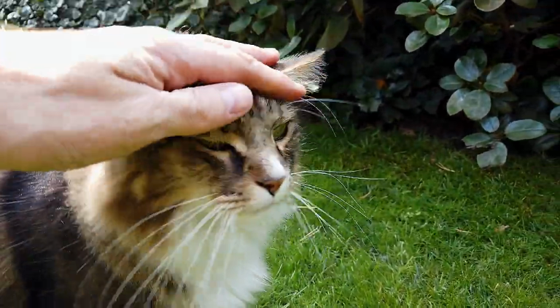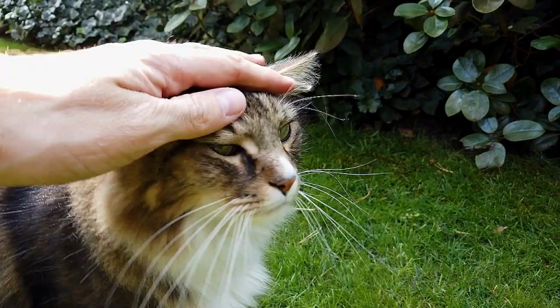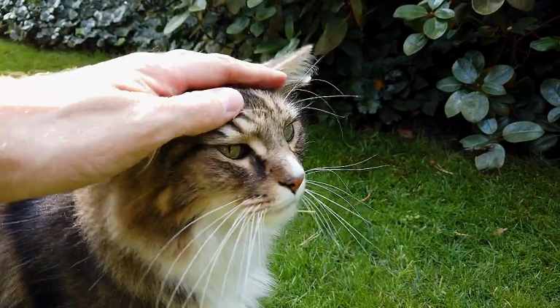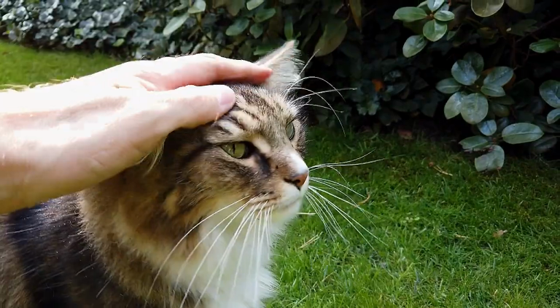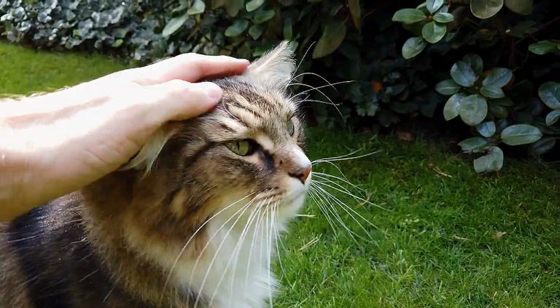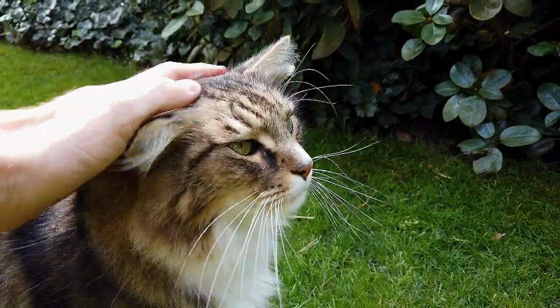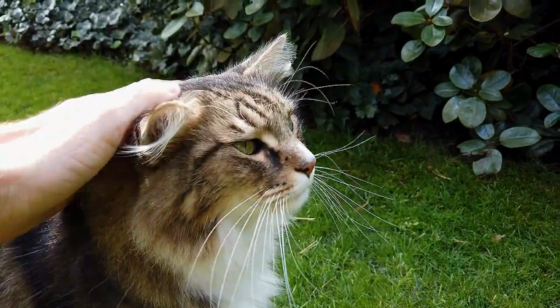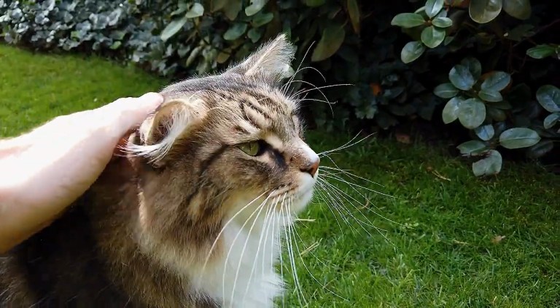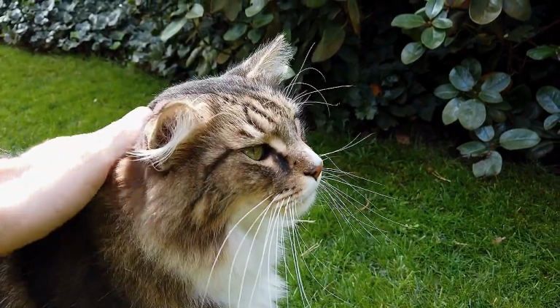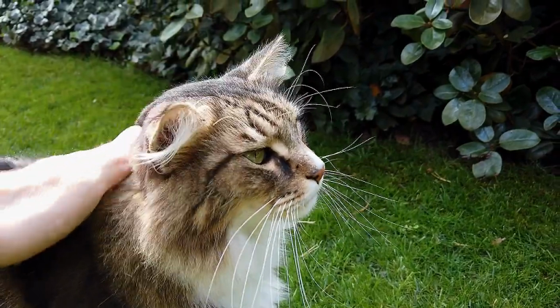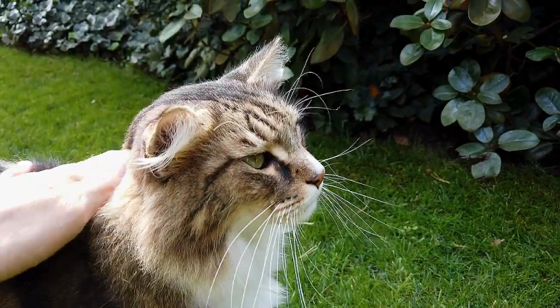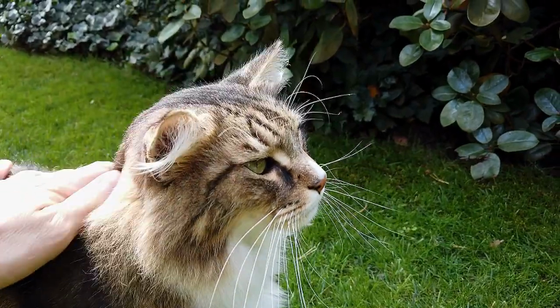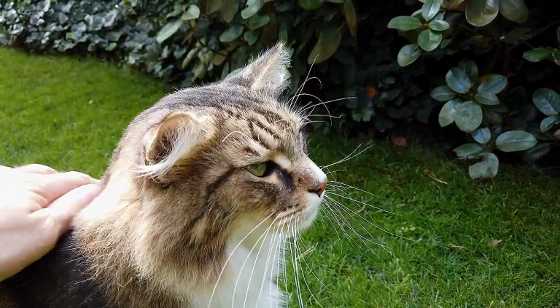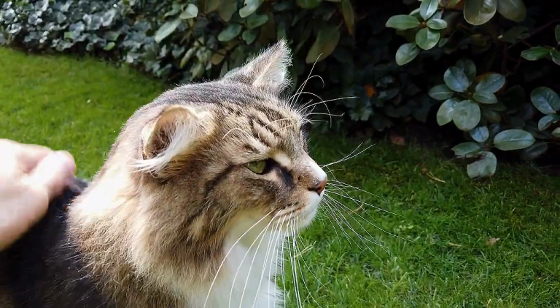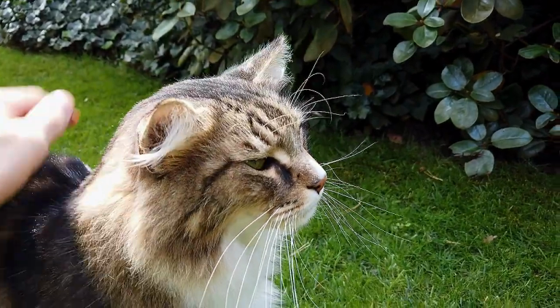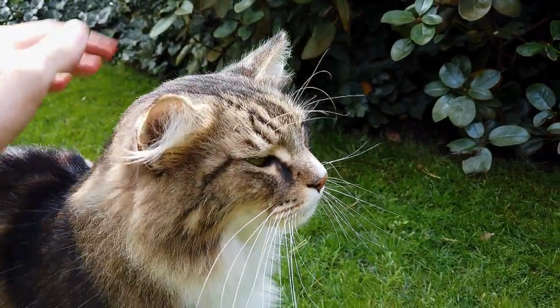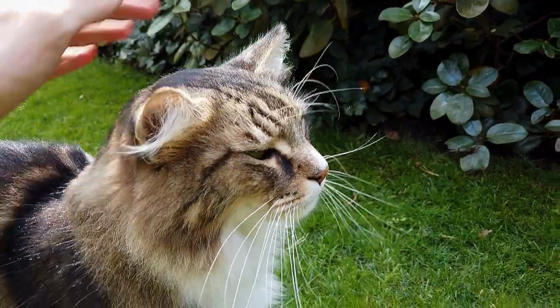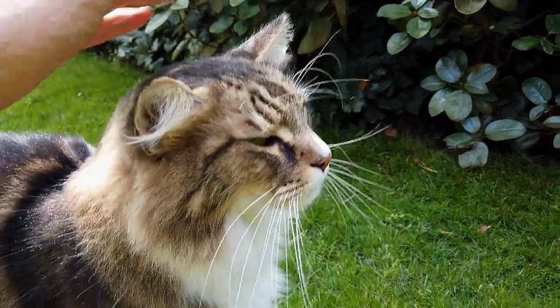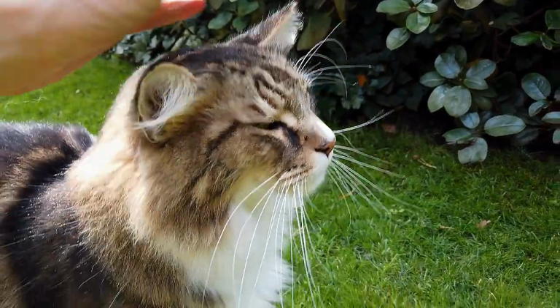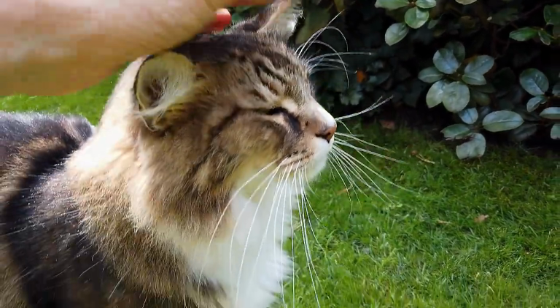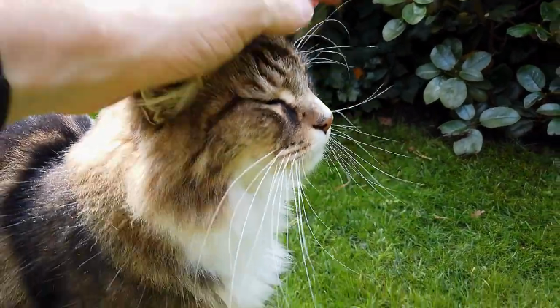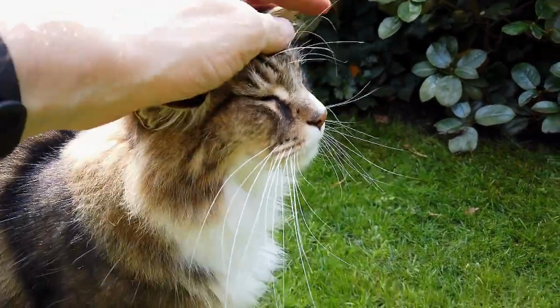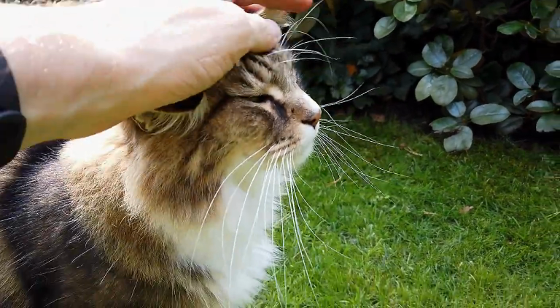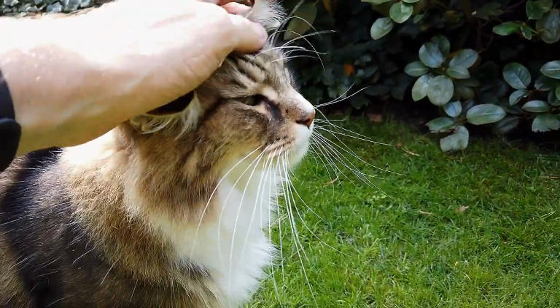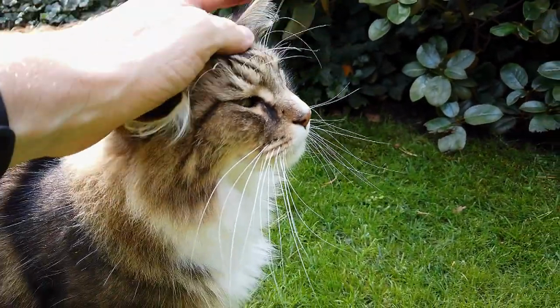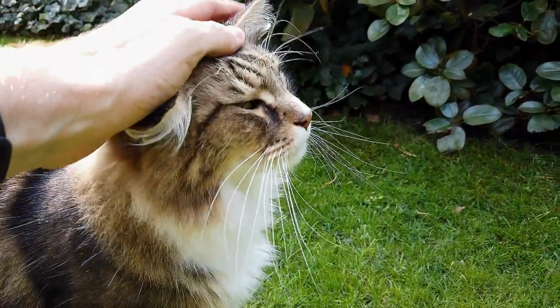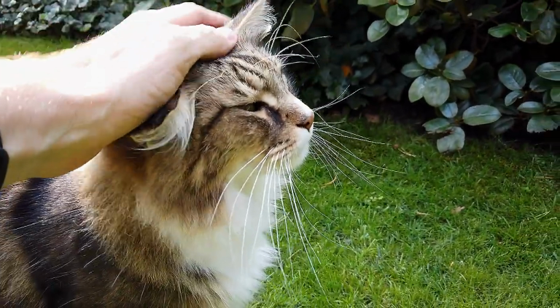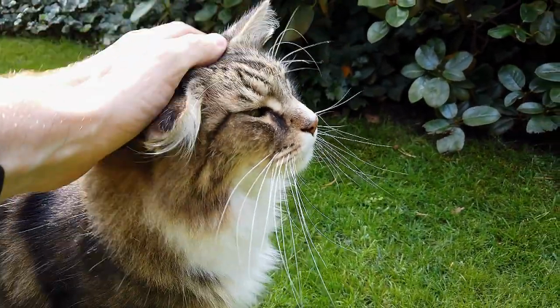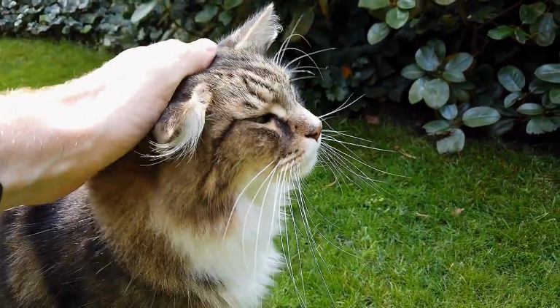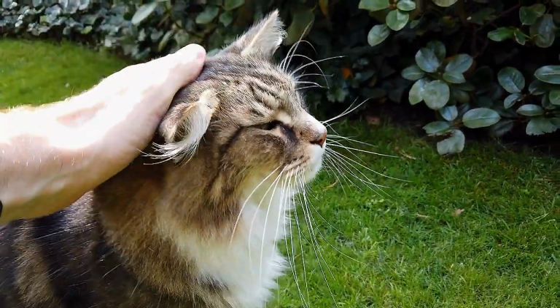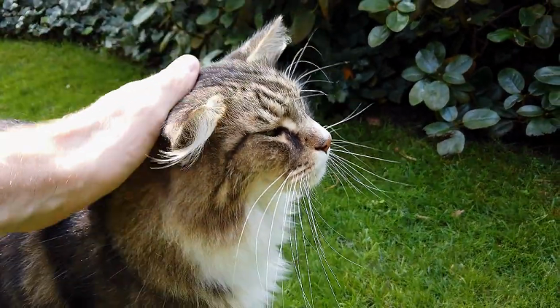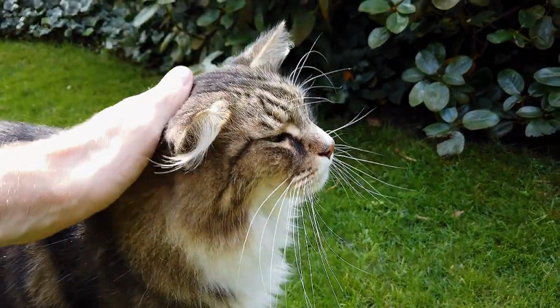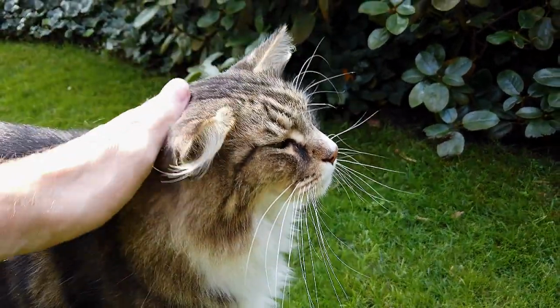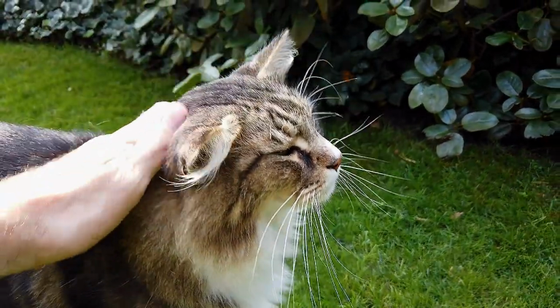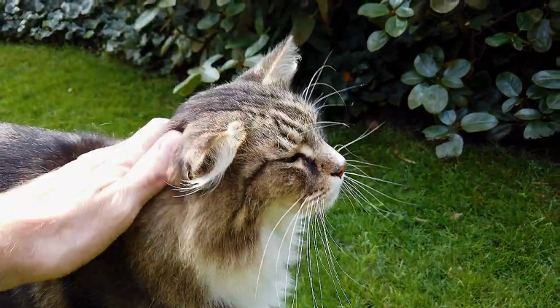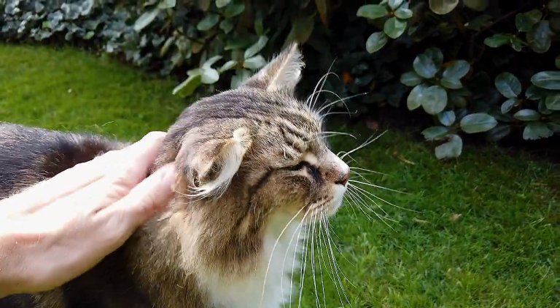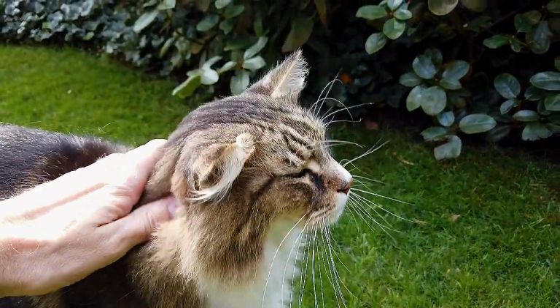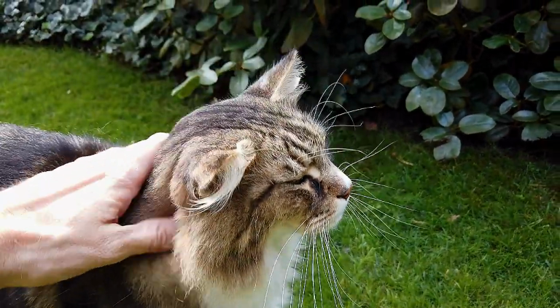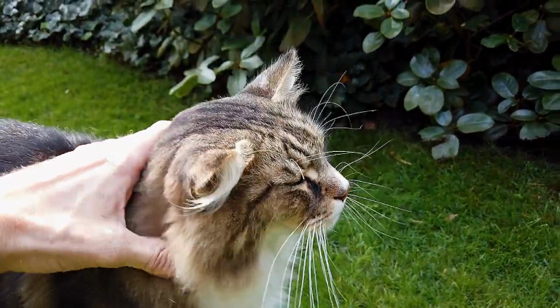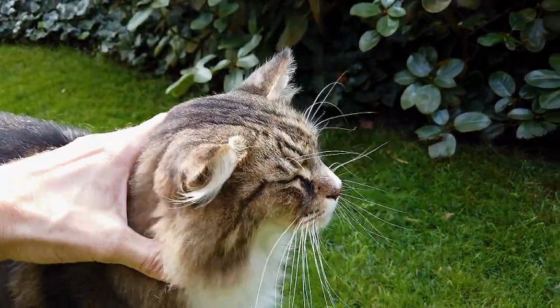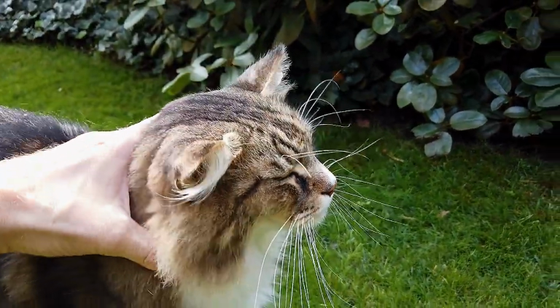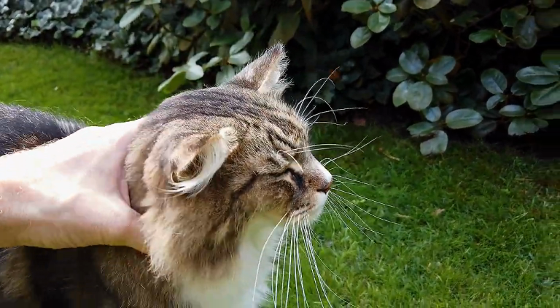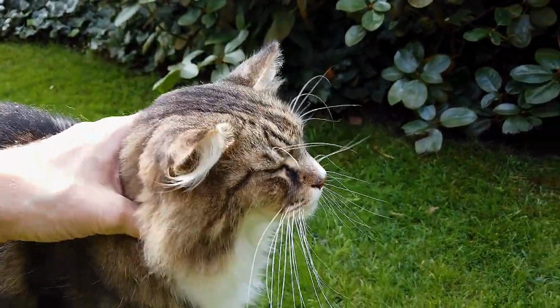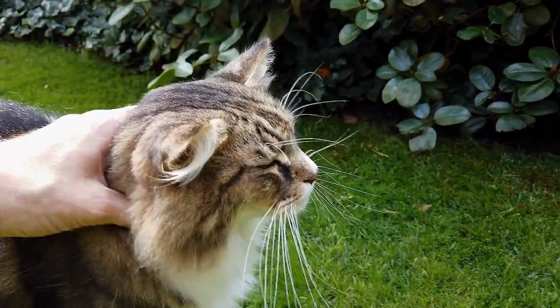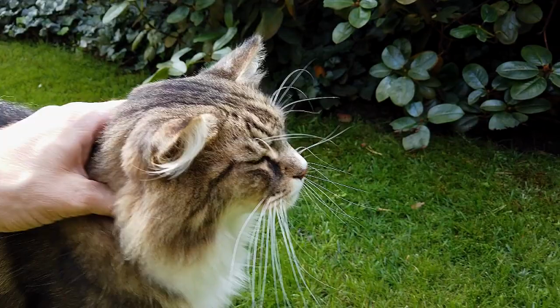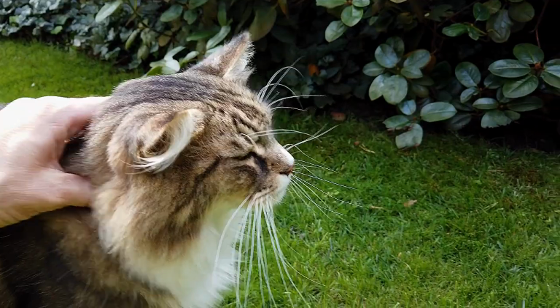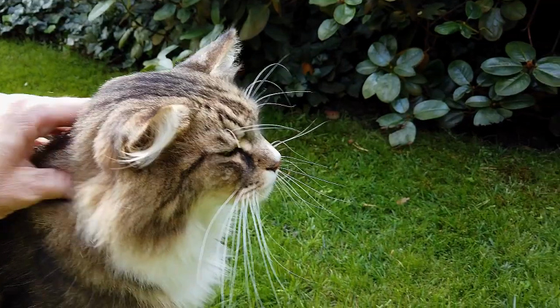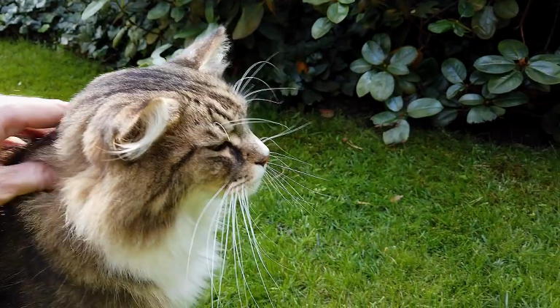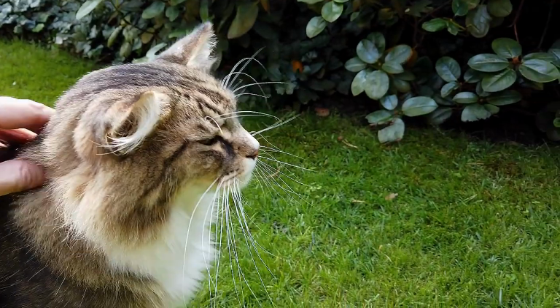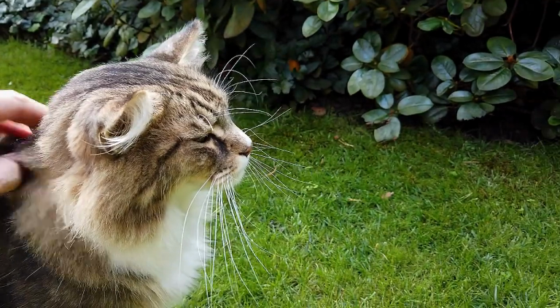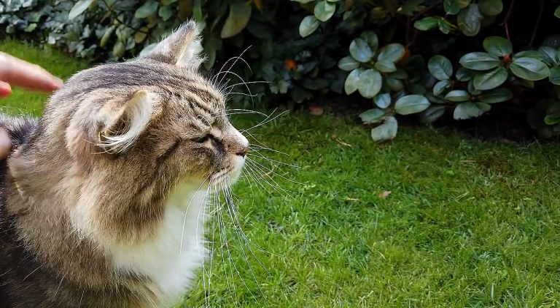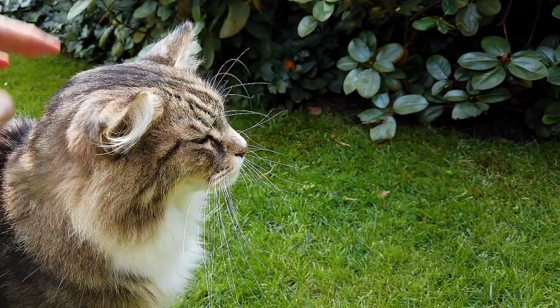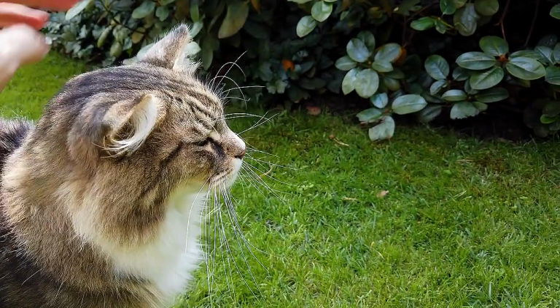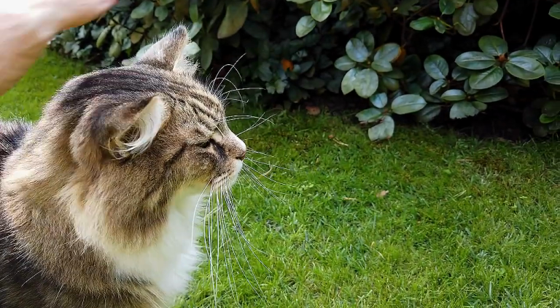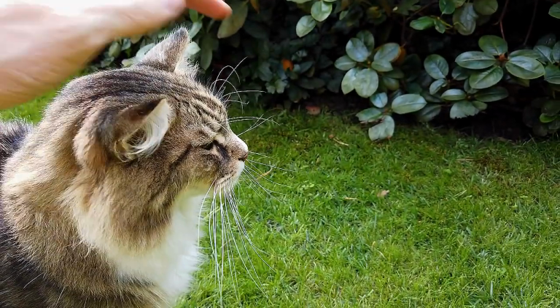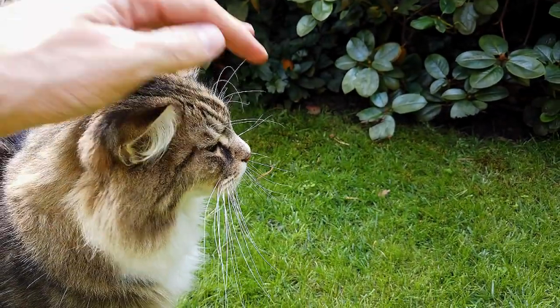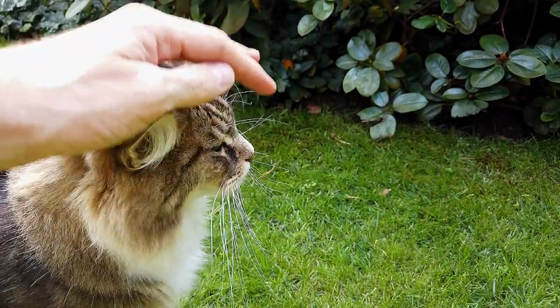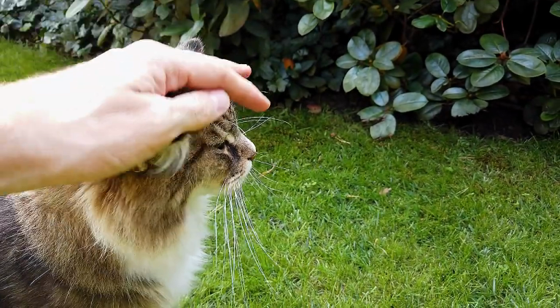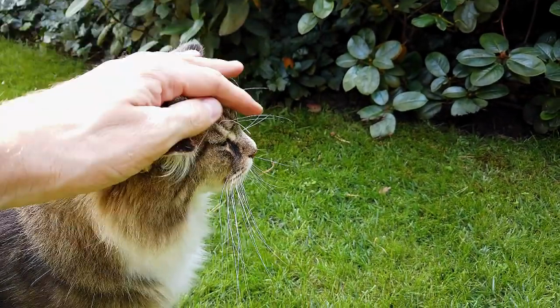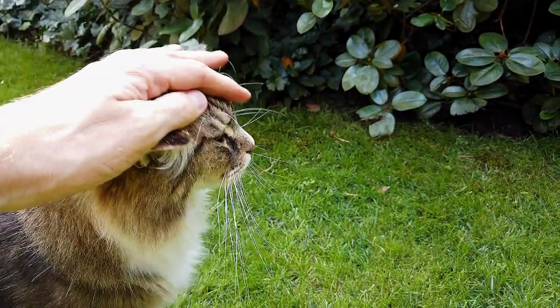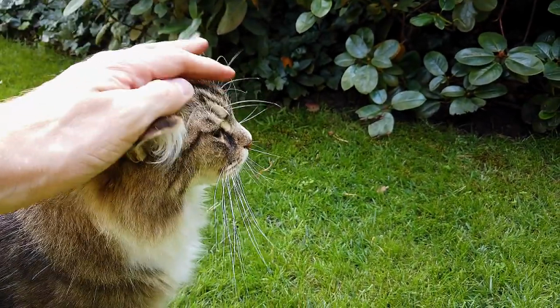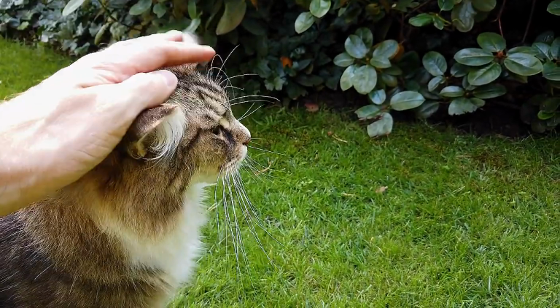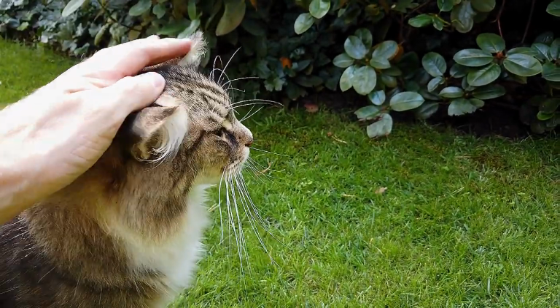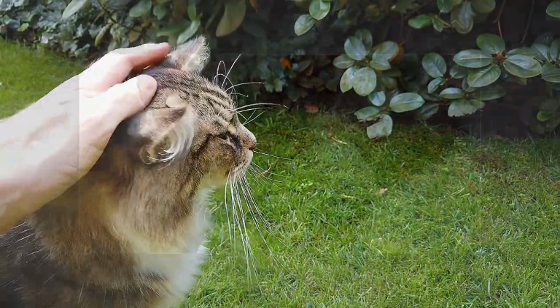Smaller associations also exist, such as the Southern Africa Cat Council. Here is the list of the top 10 most popular cat breeds.